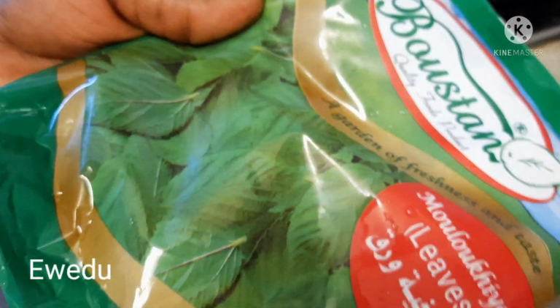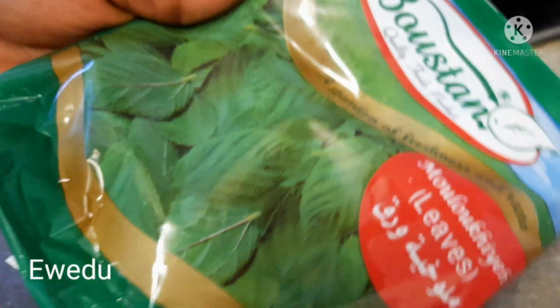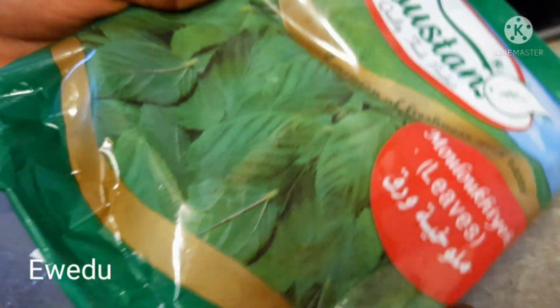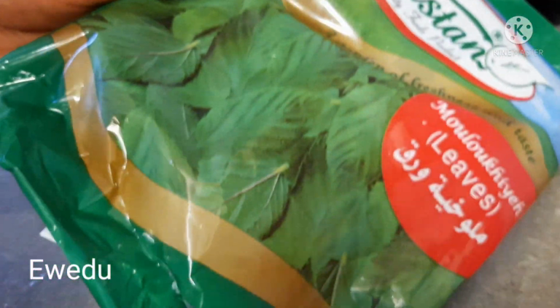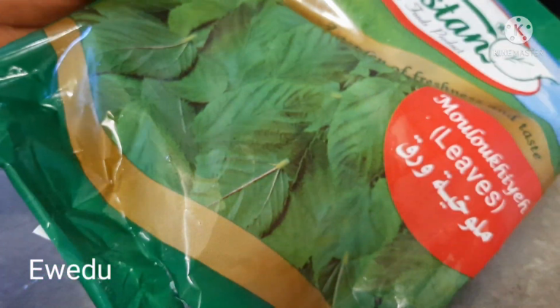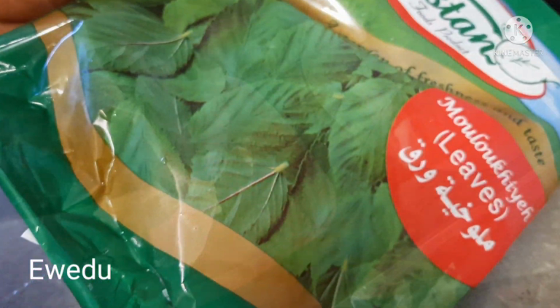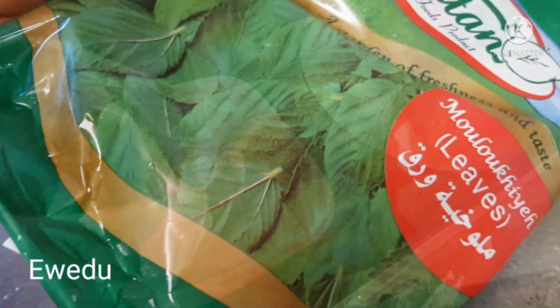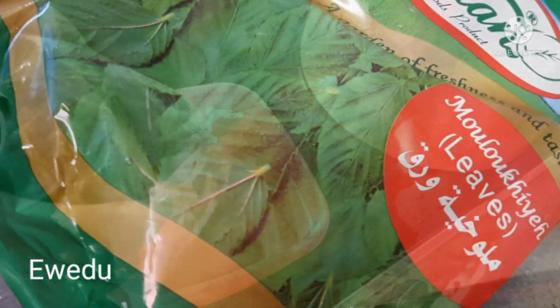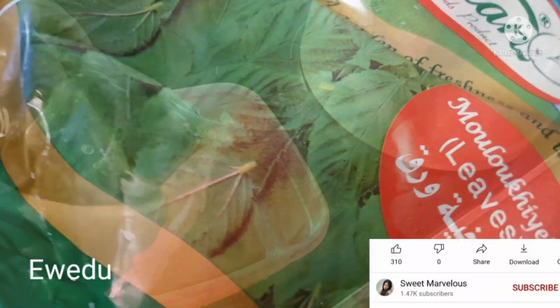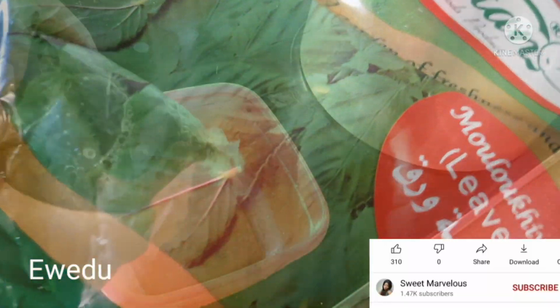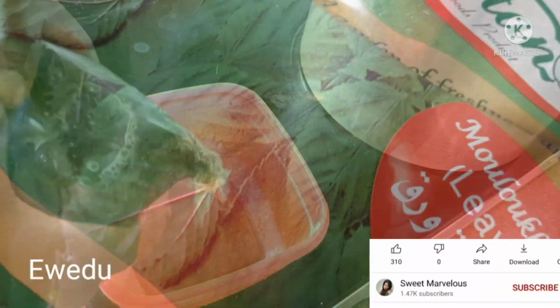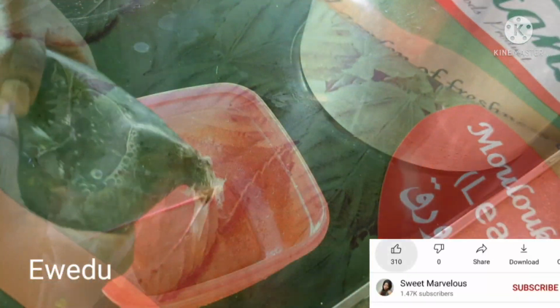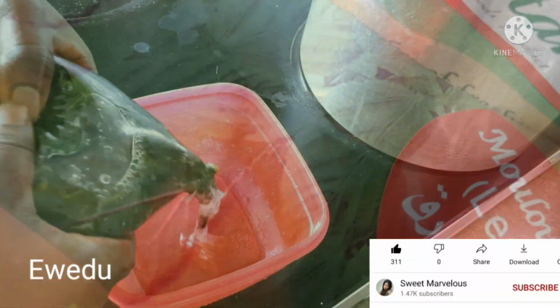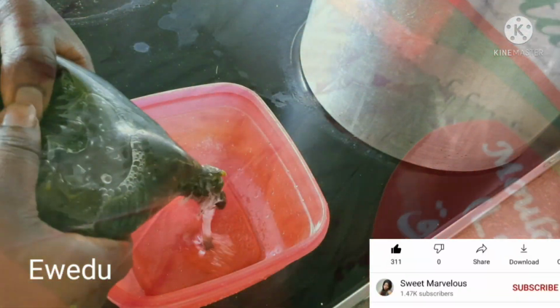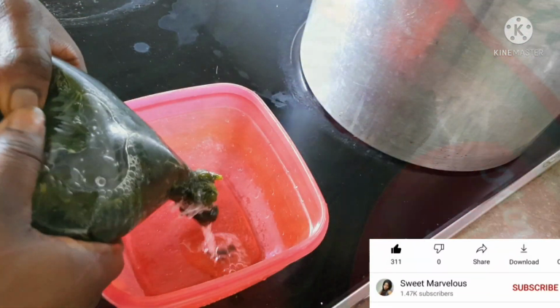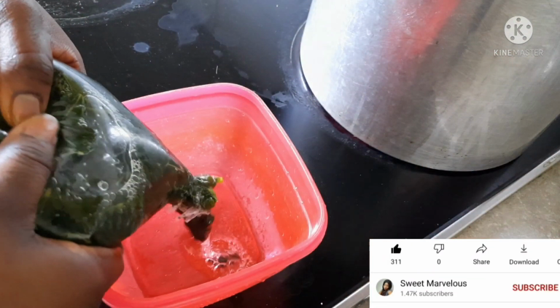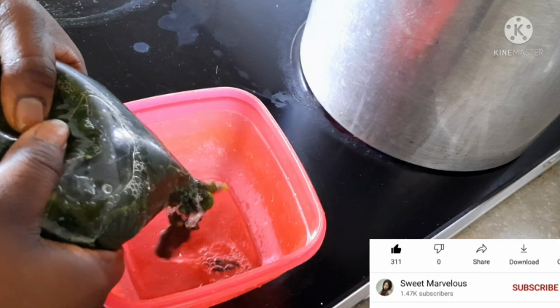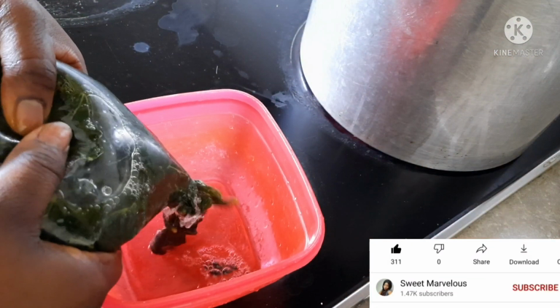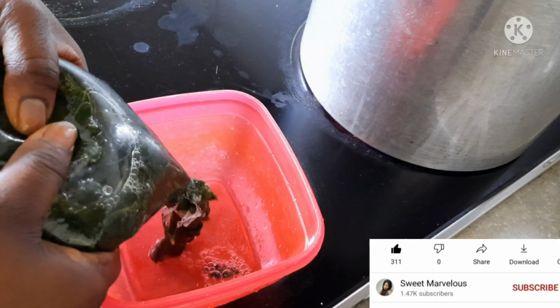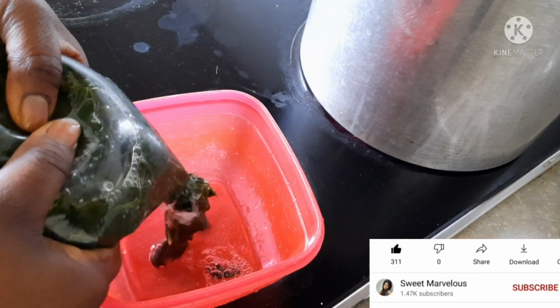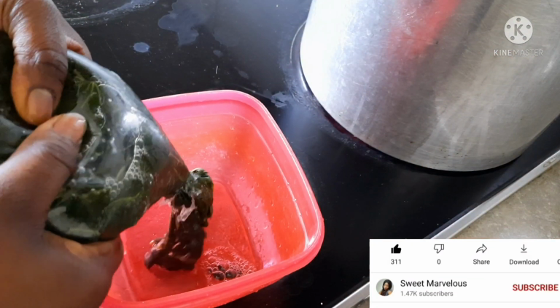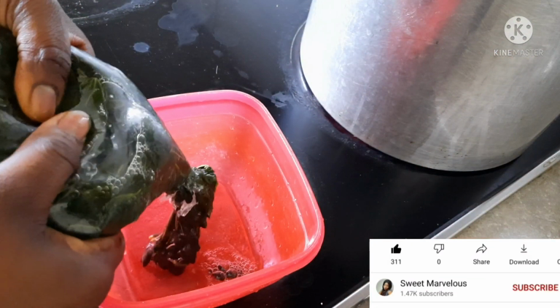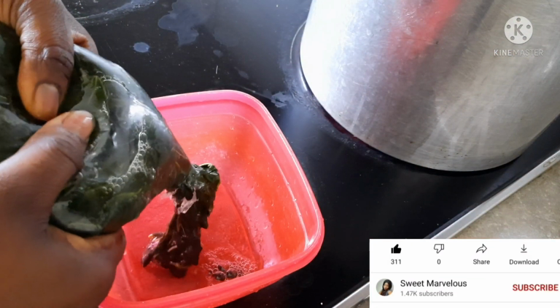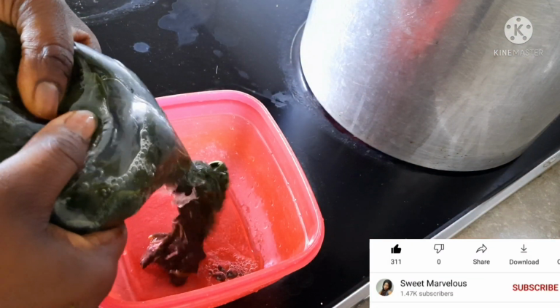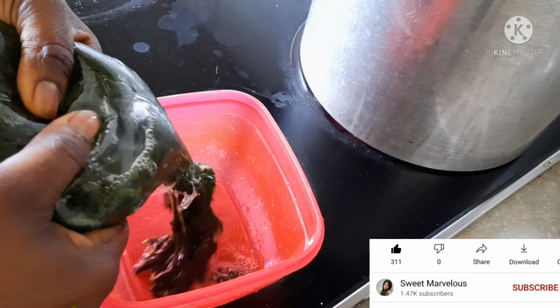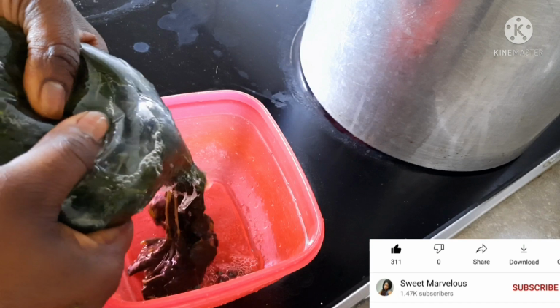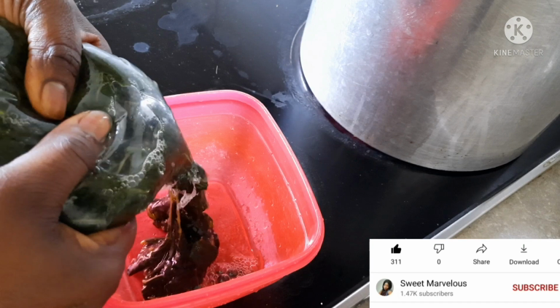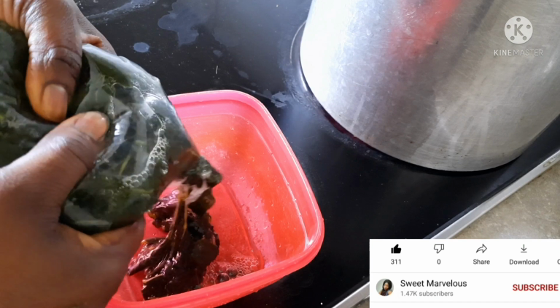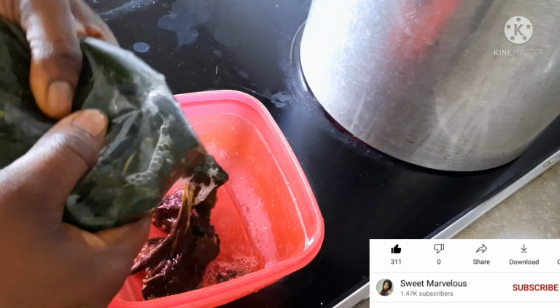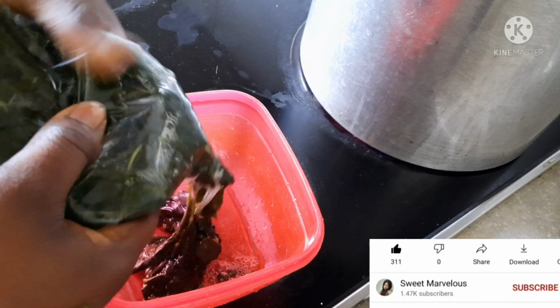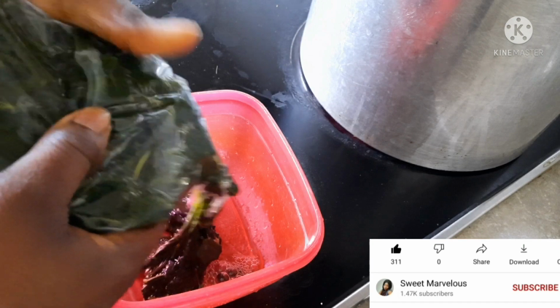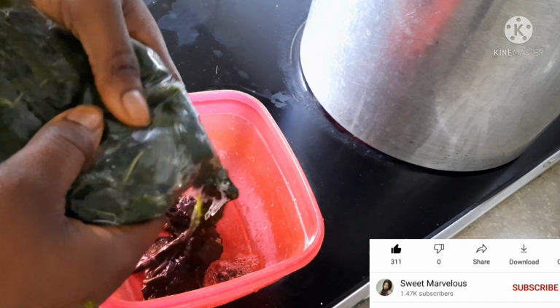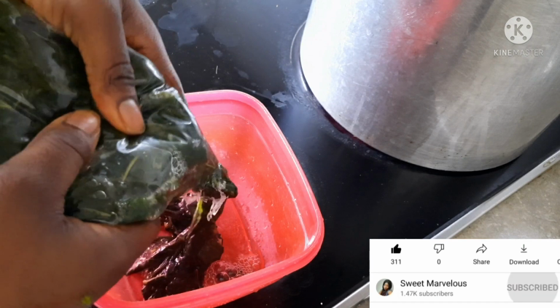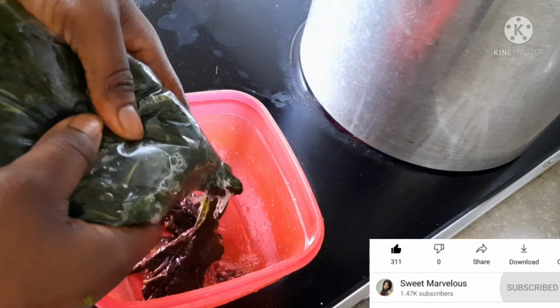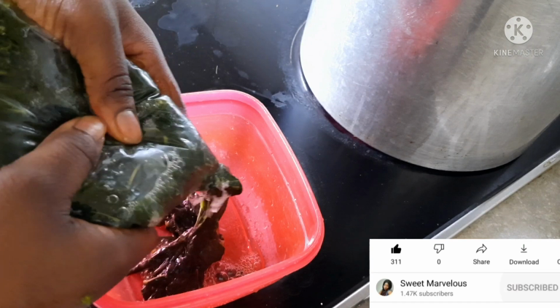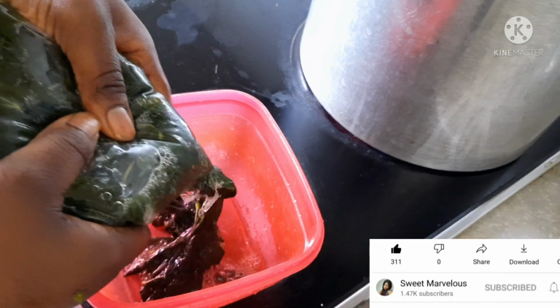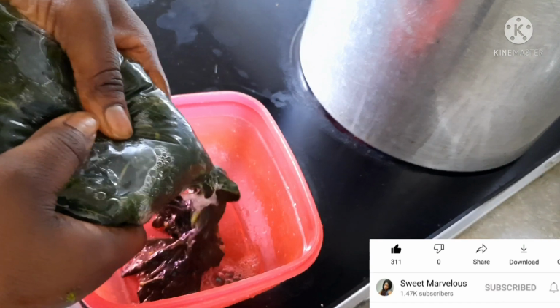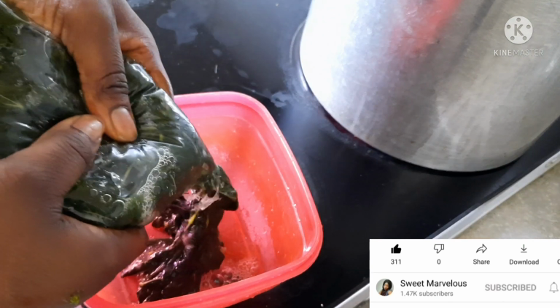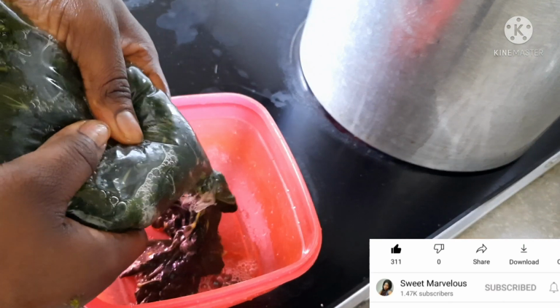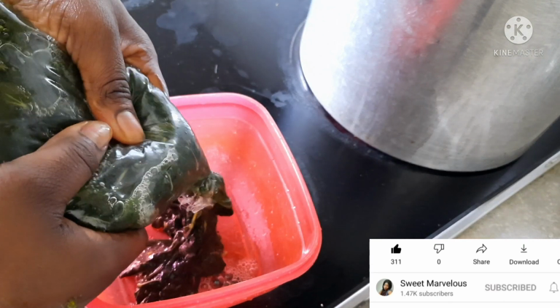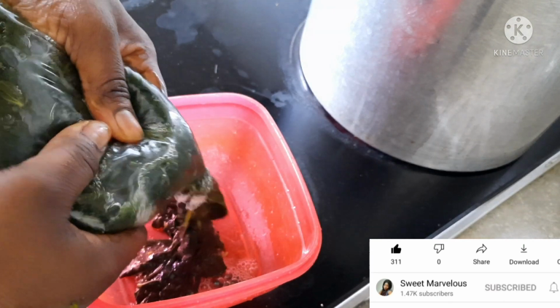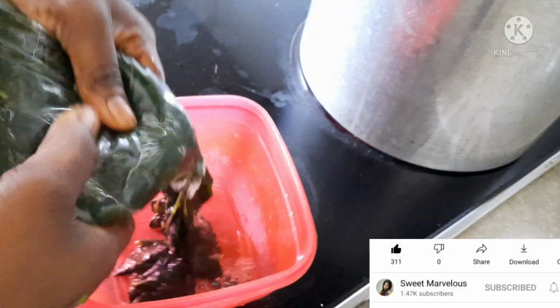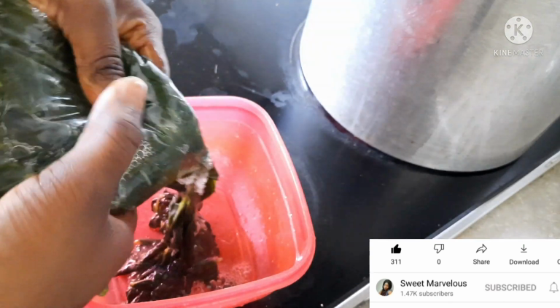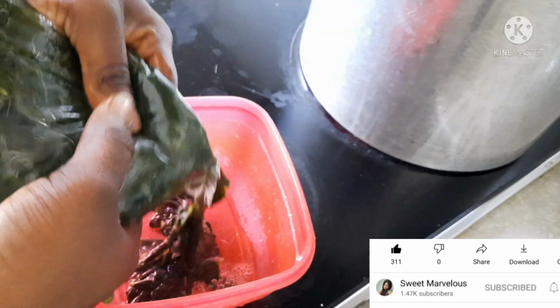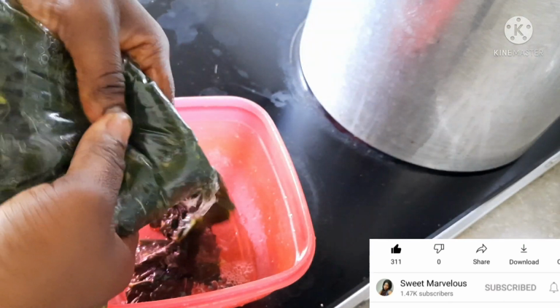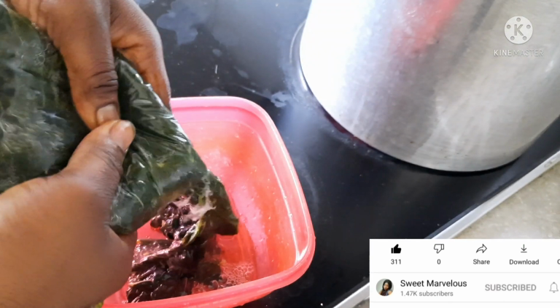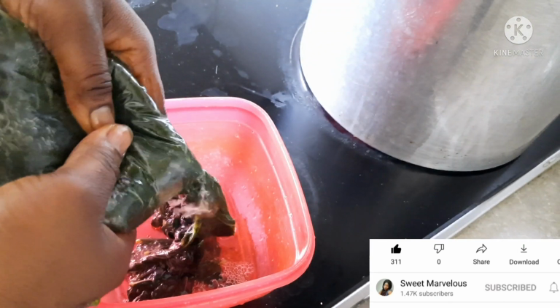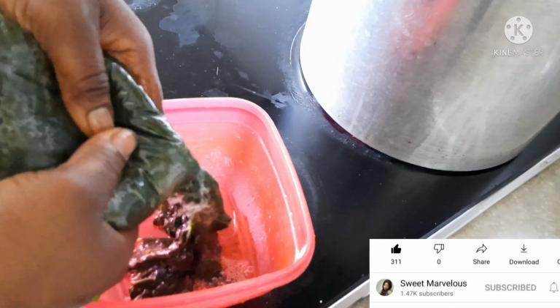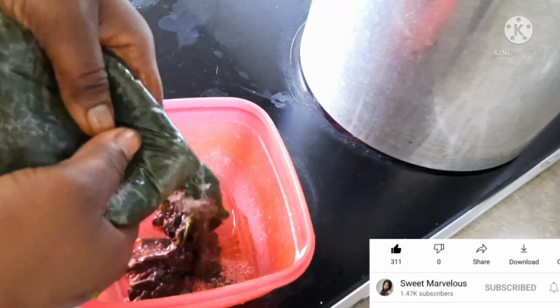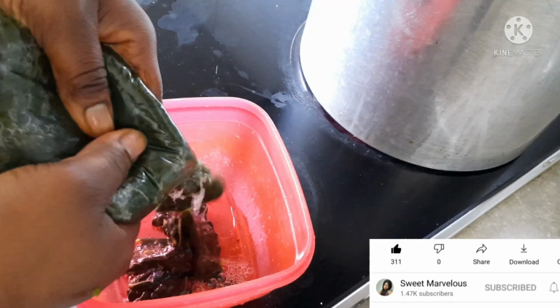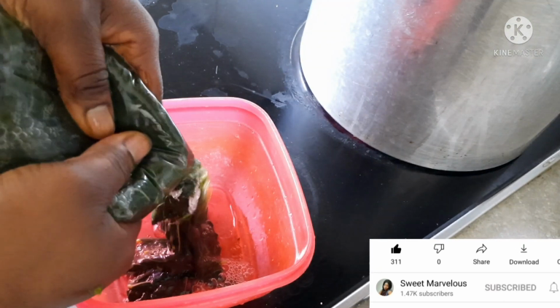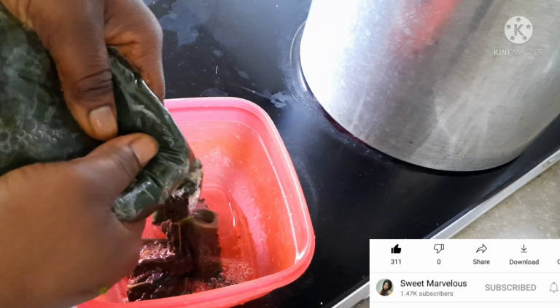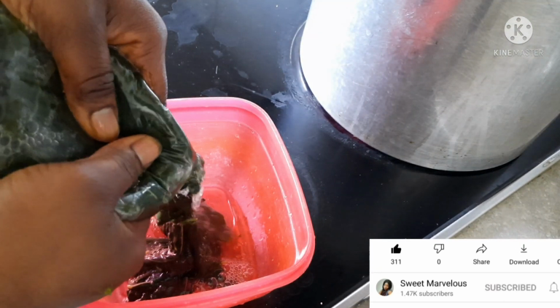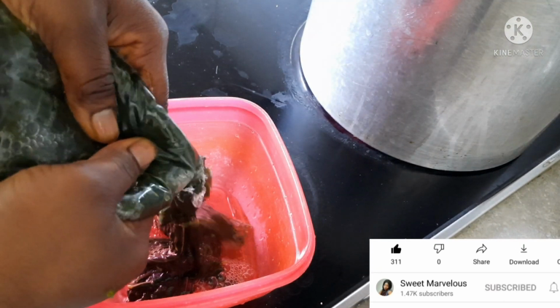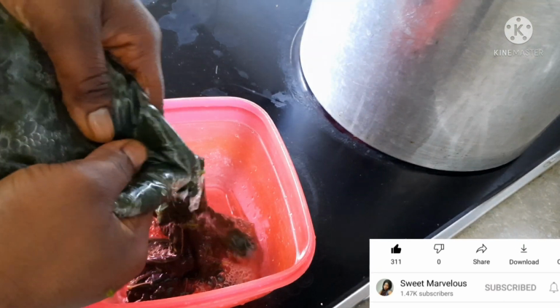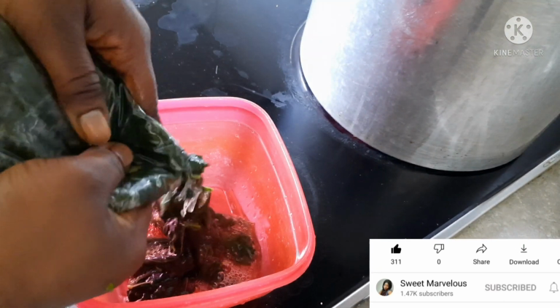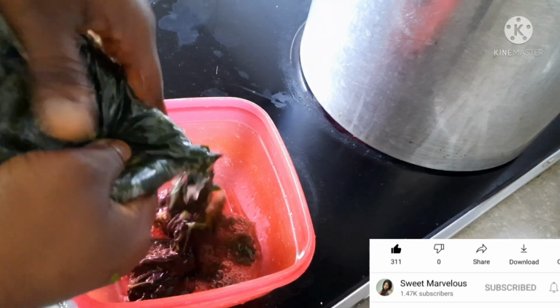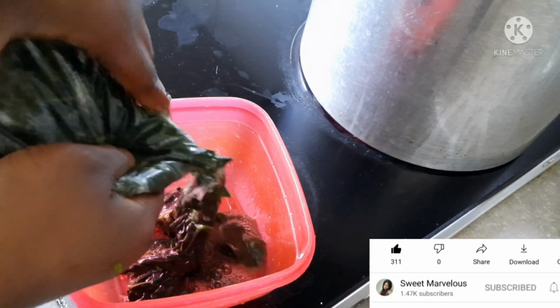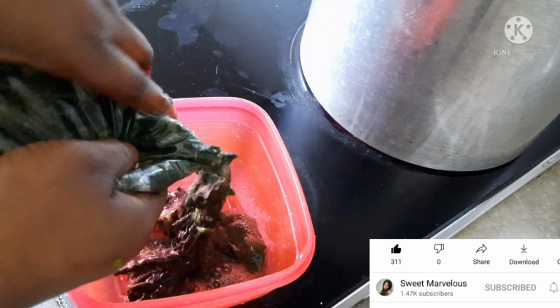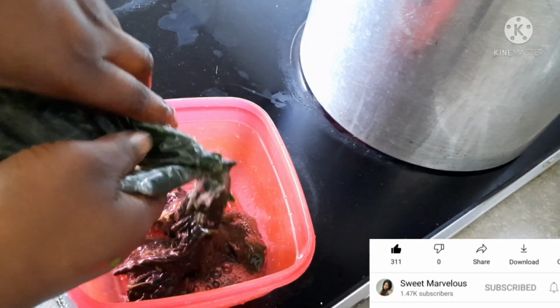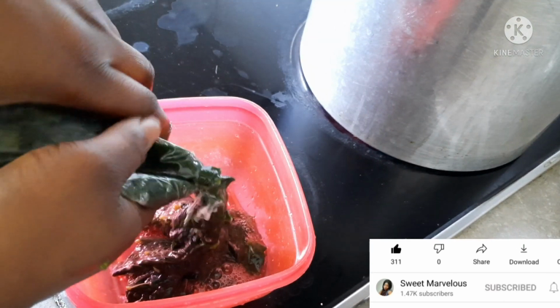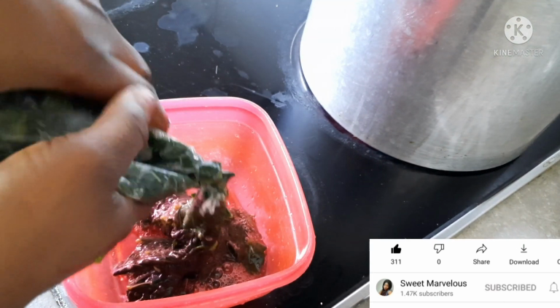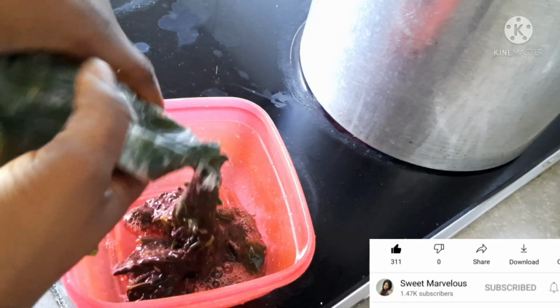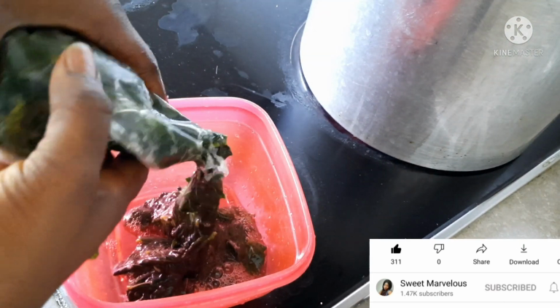So here is my Hewedu. The Hewedu is not yet blended, so I'm going to try to blend it inside the blender.